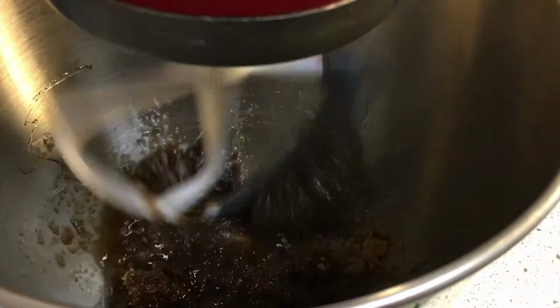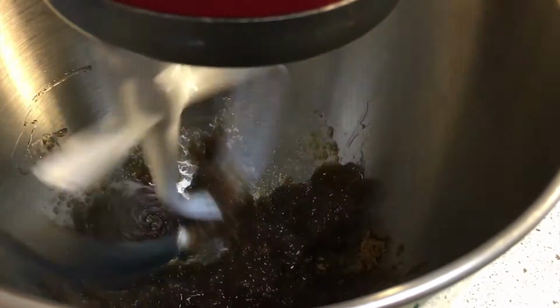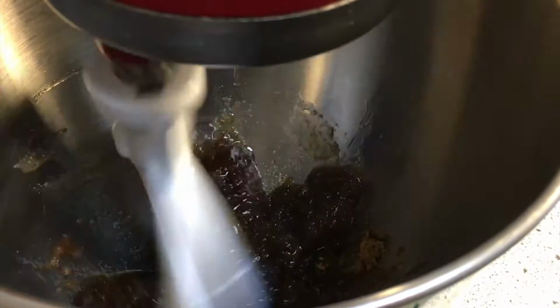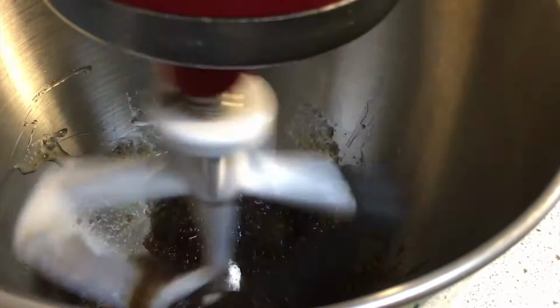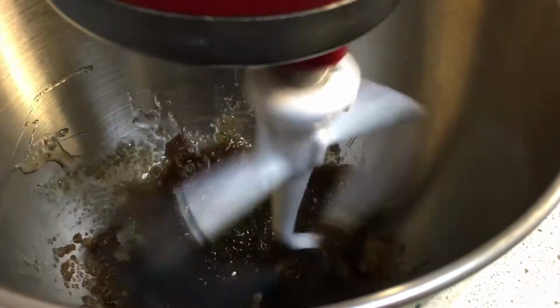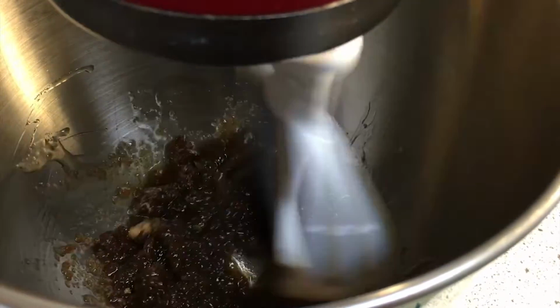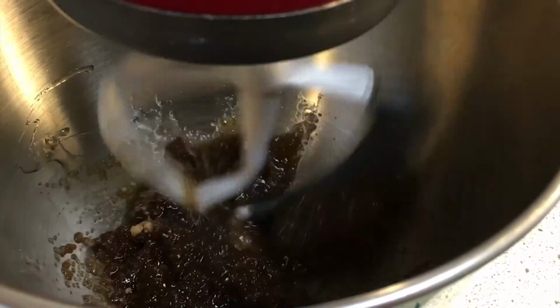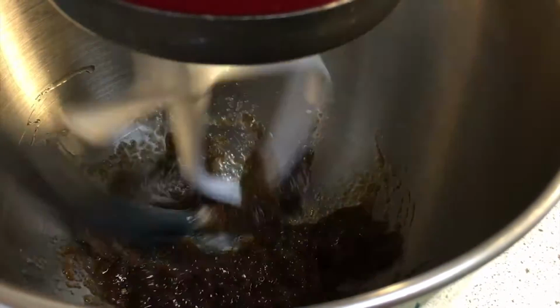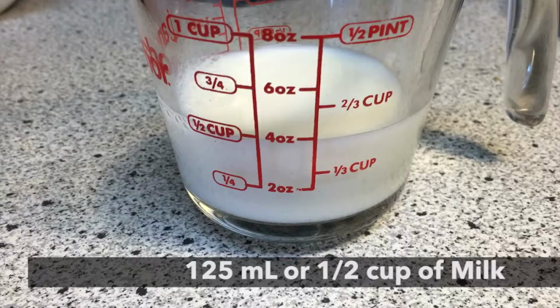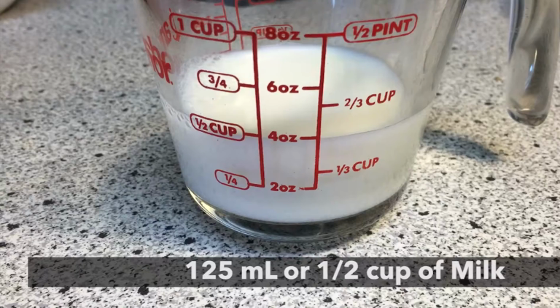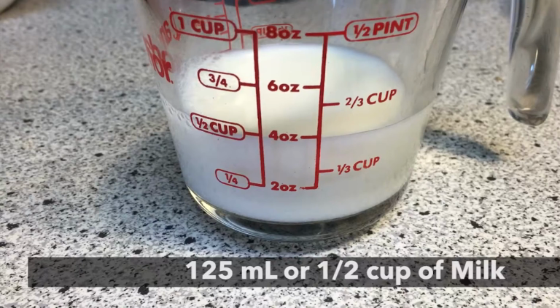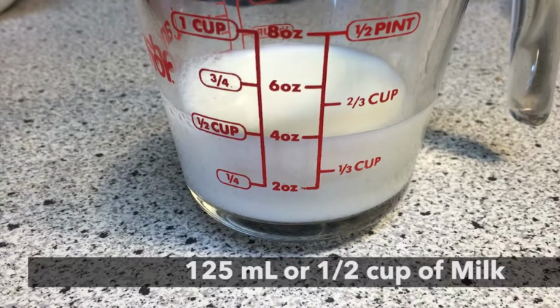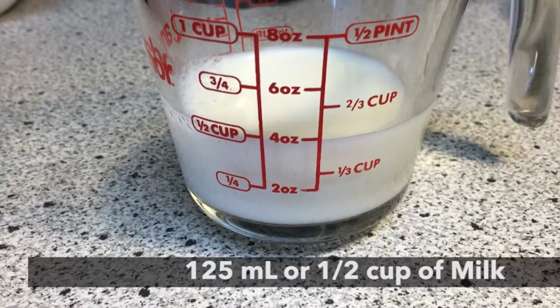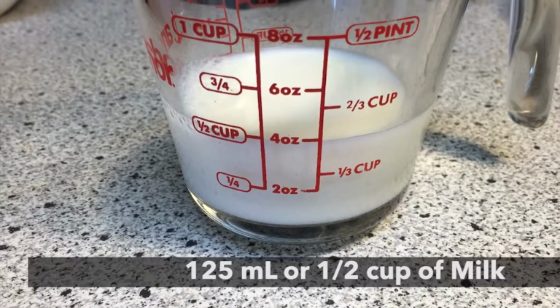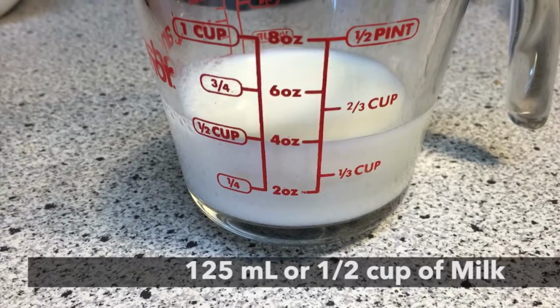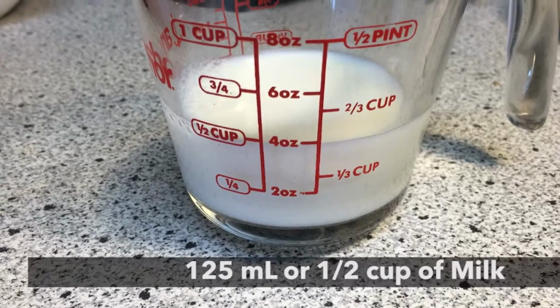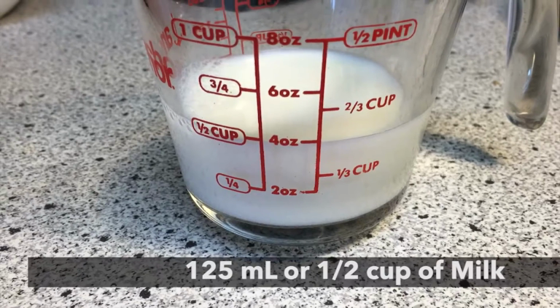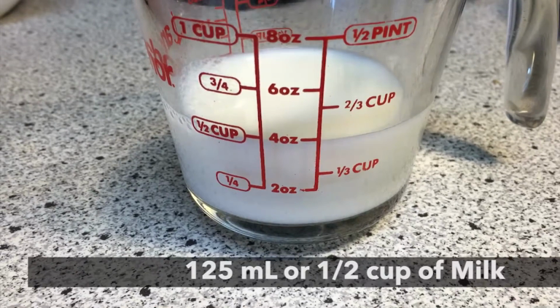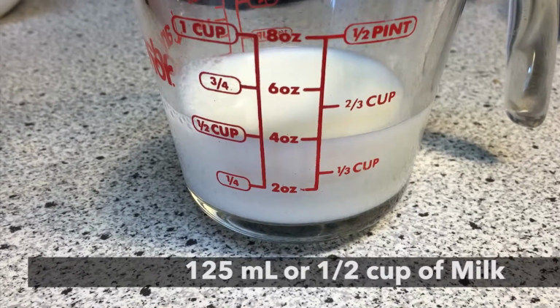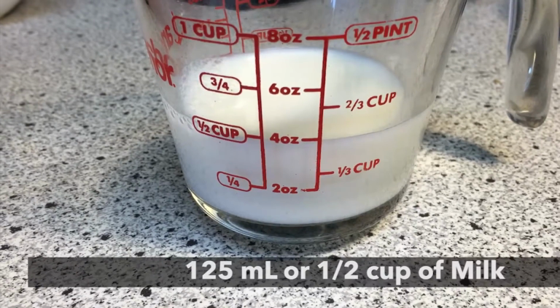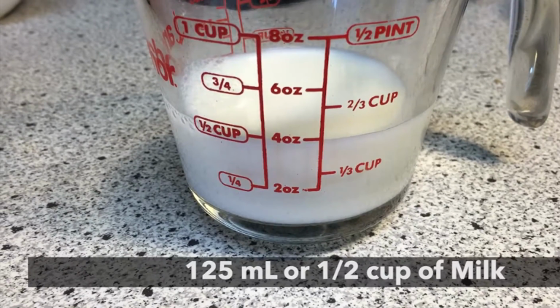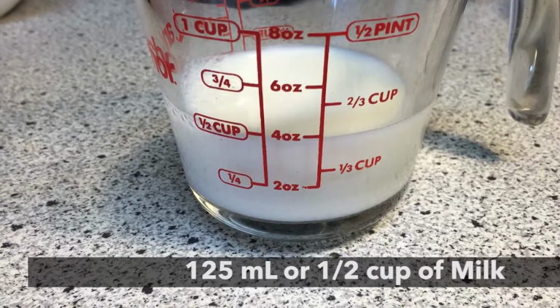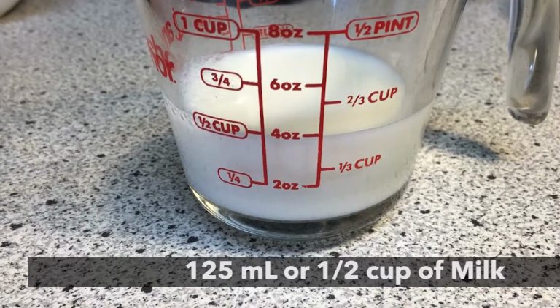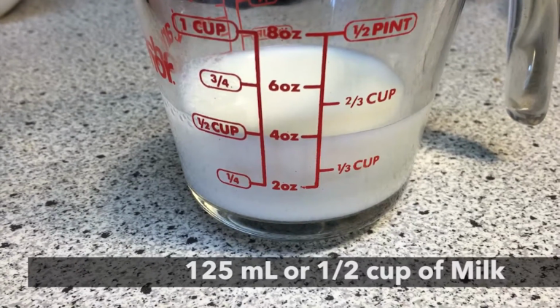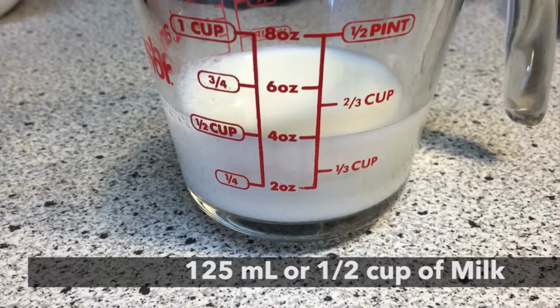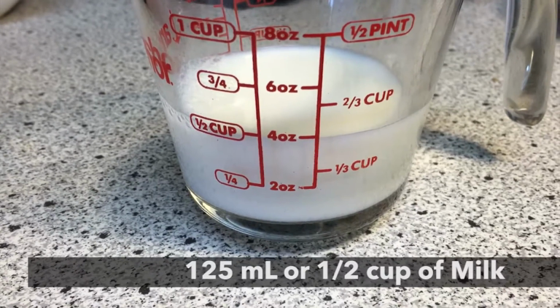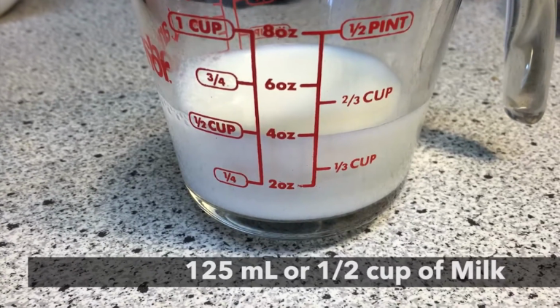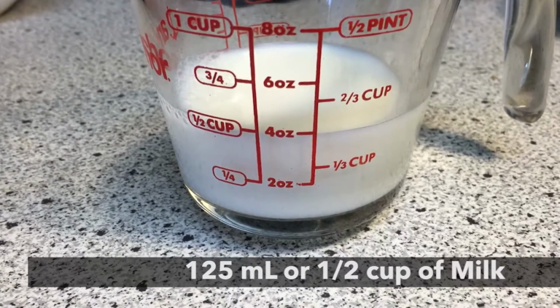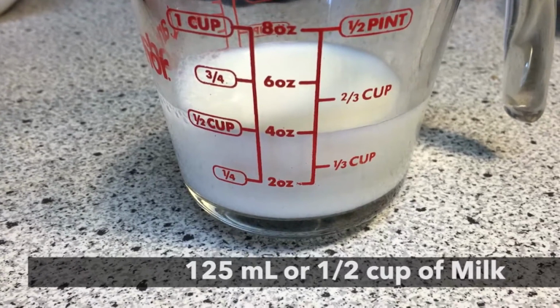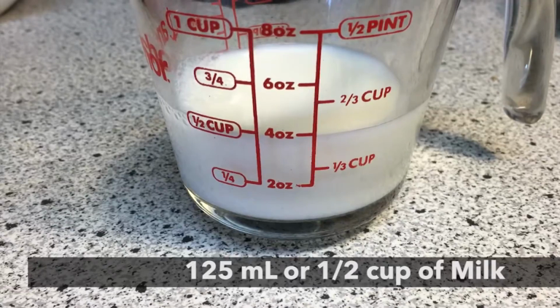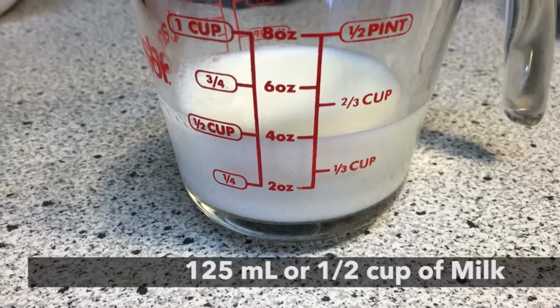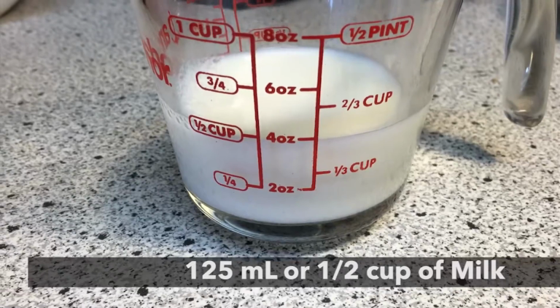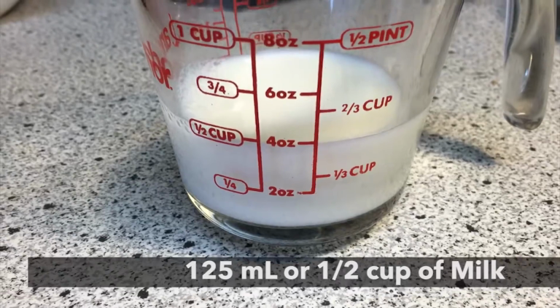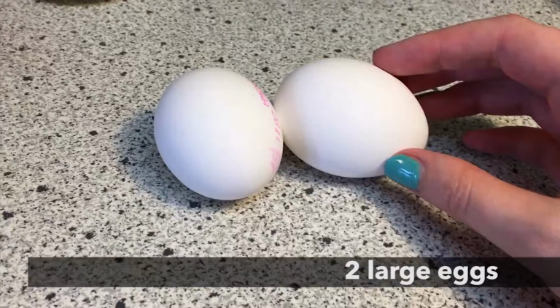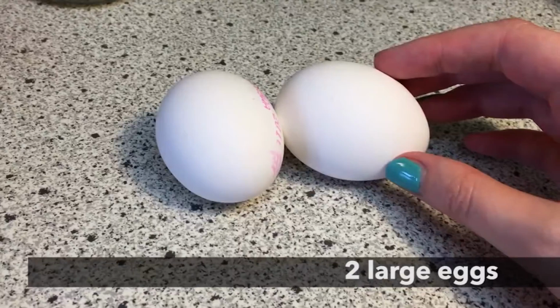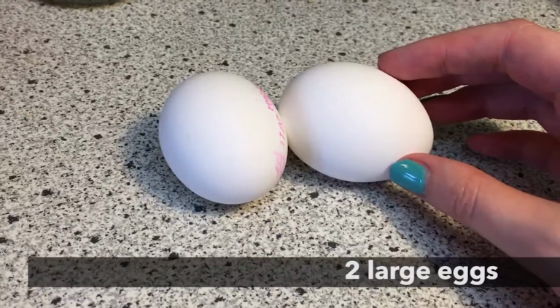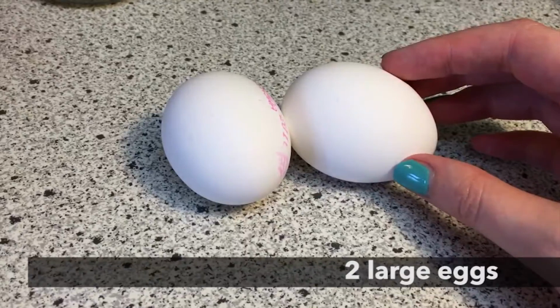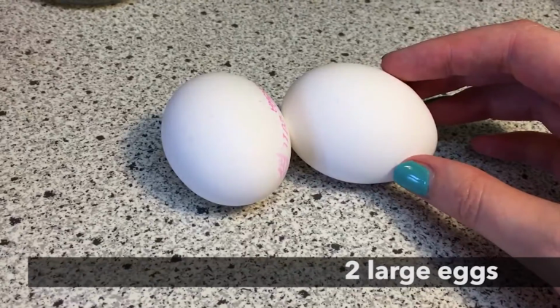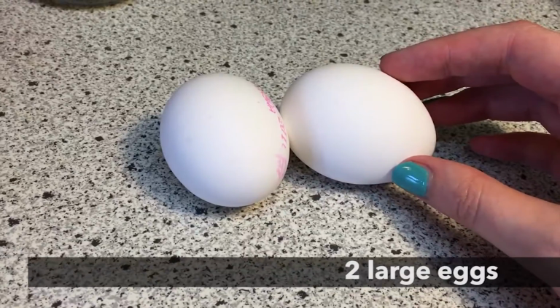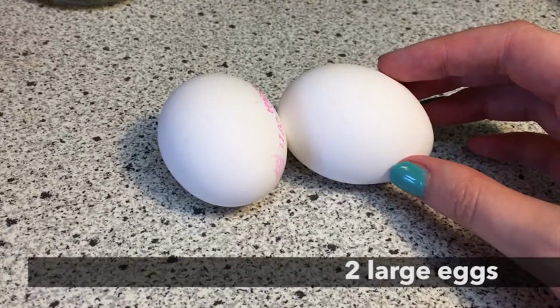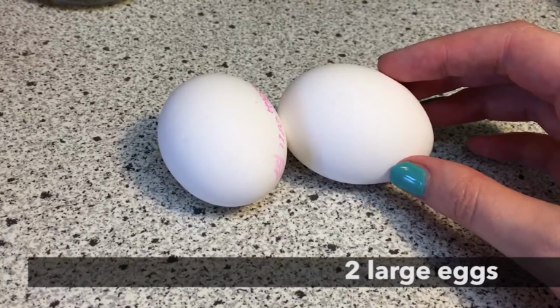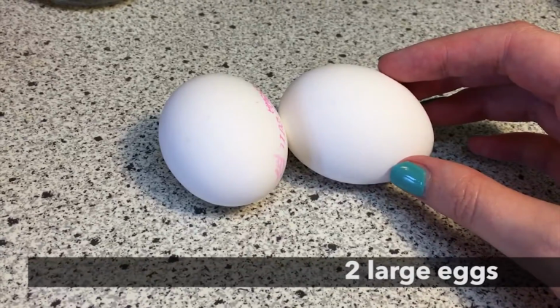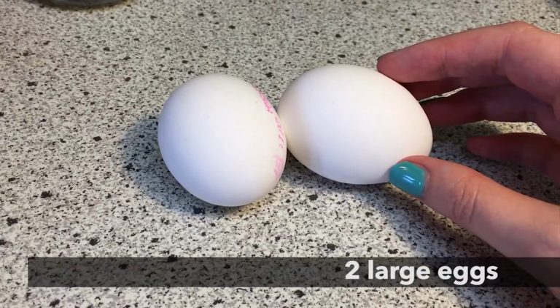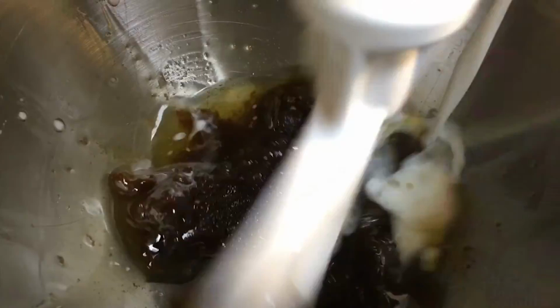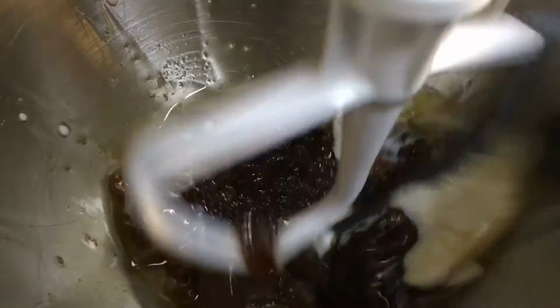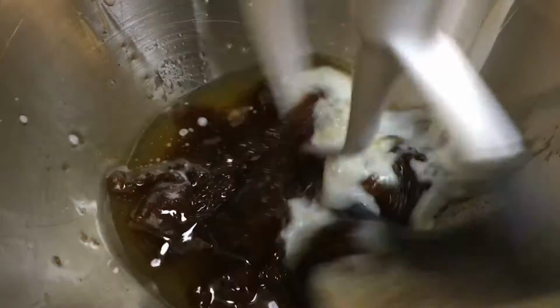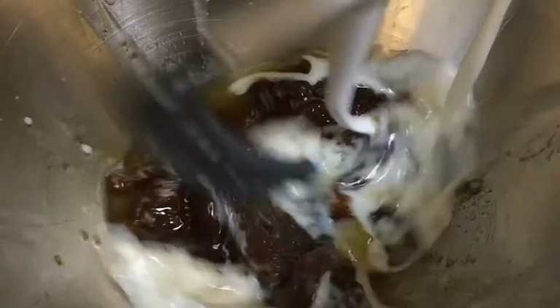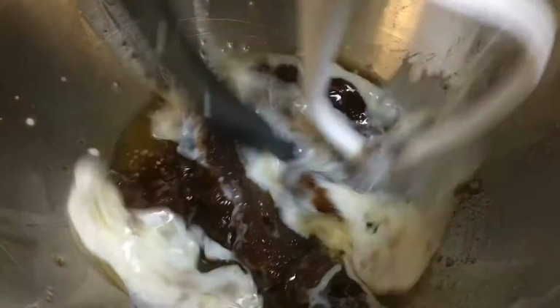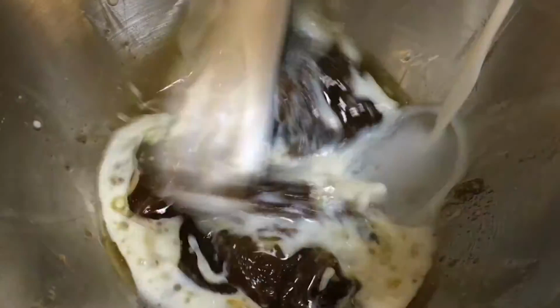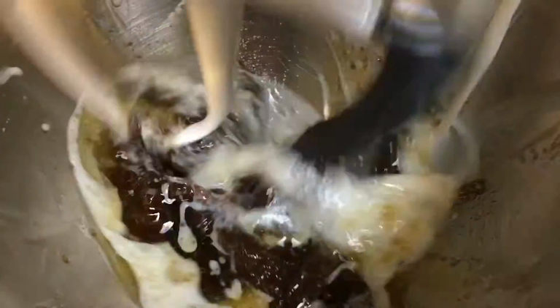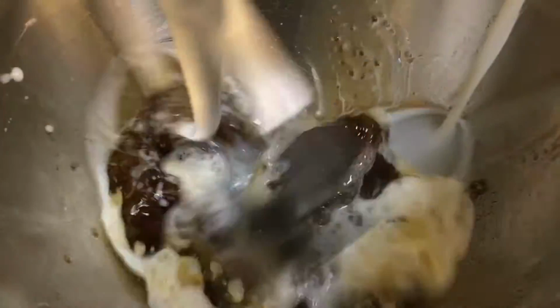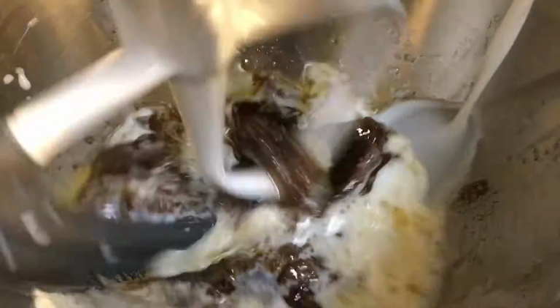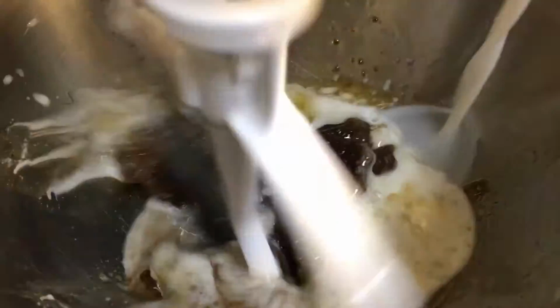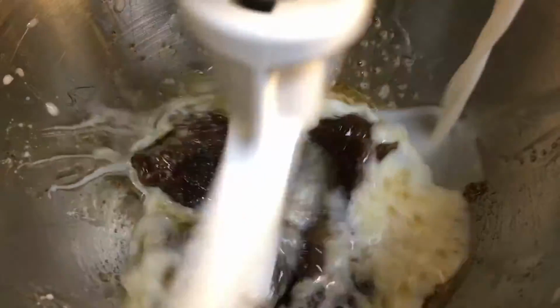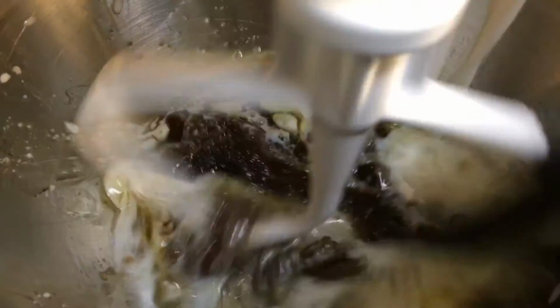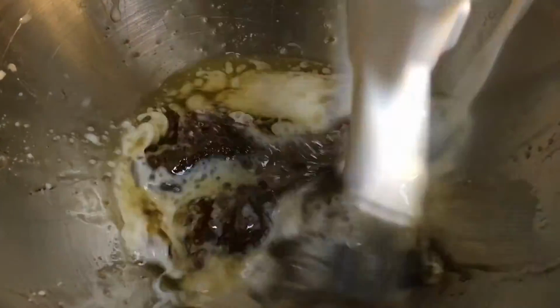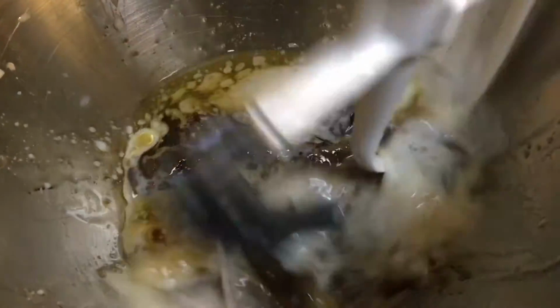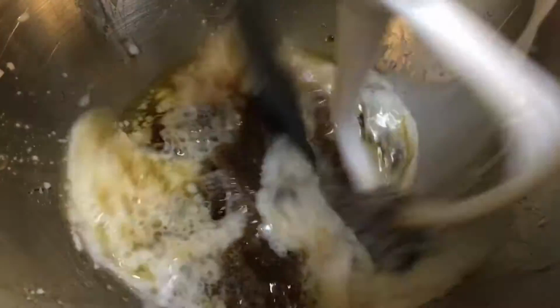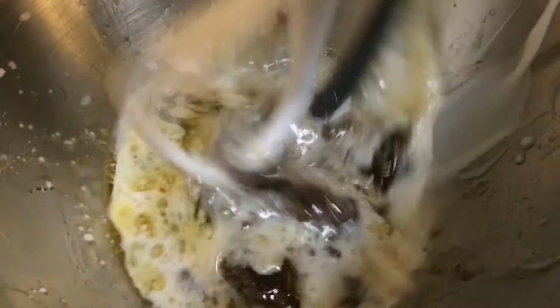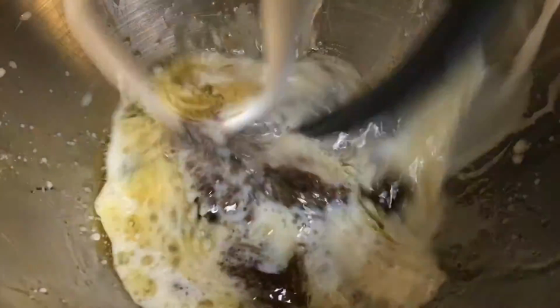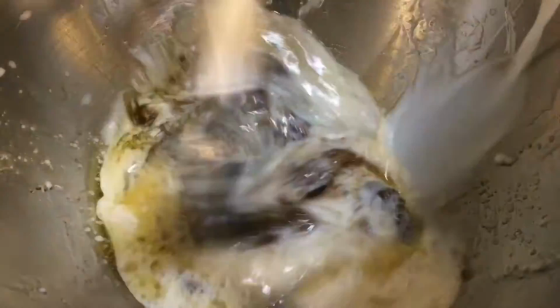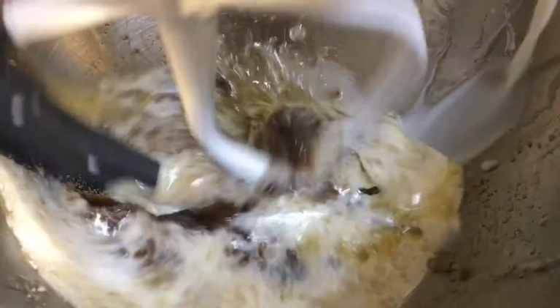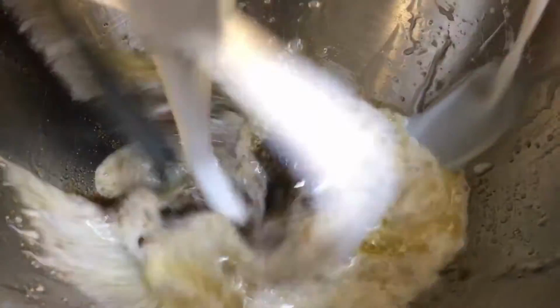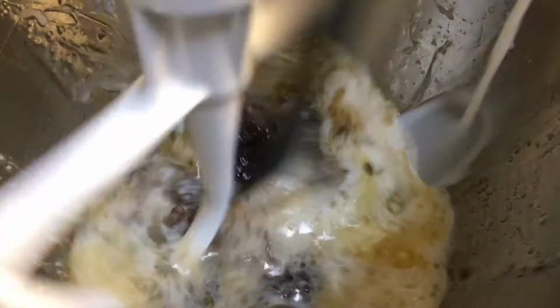Next, add 125 milliliters of milk and crack two eggs. Add them together and beat them gently.